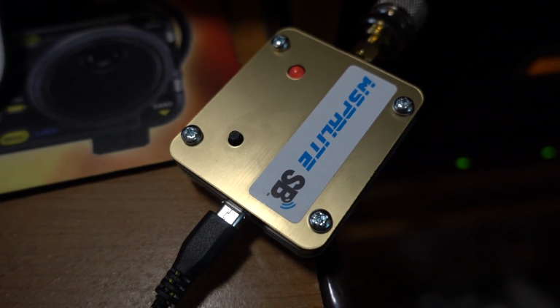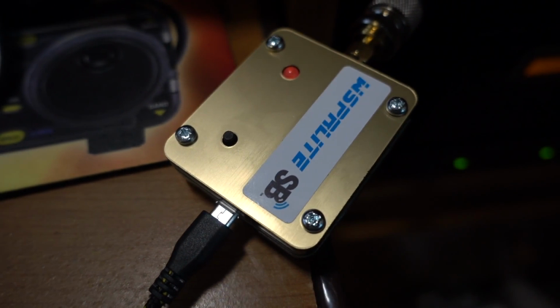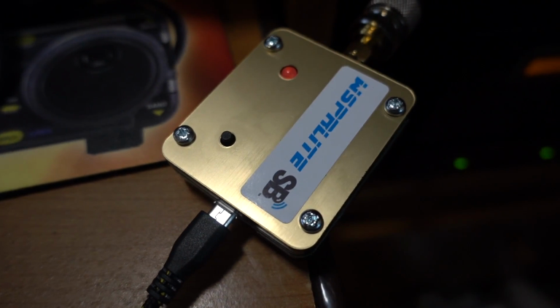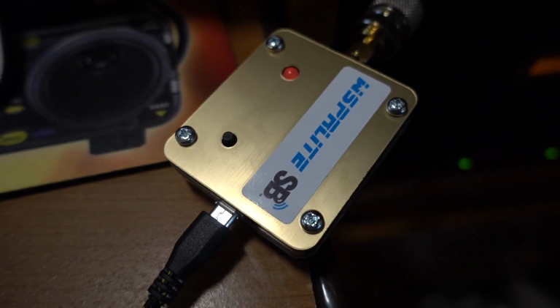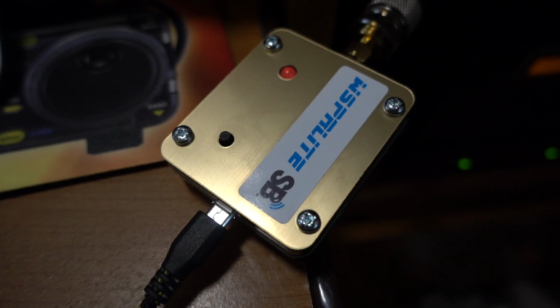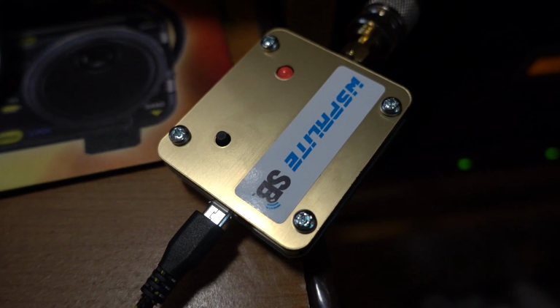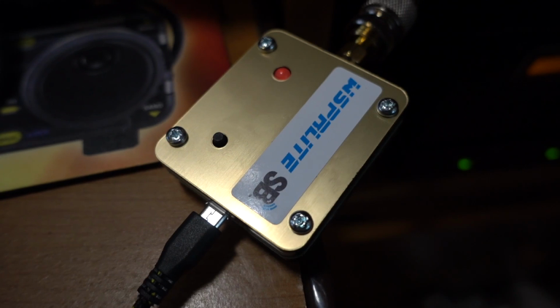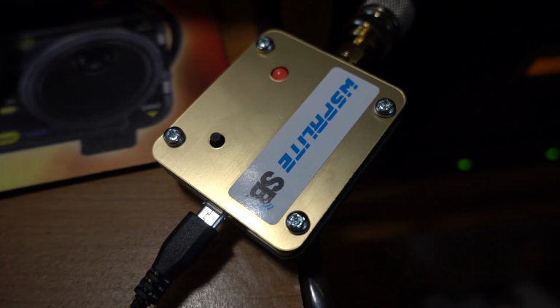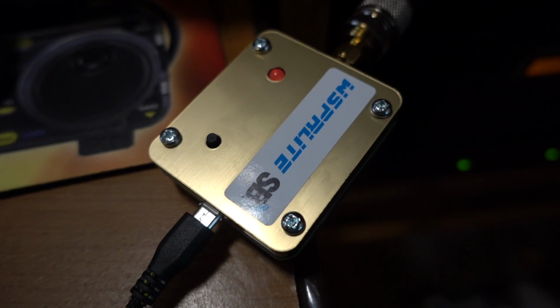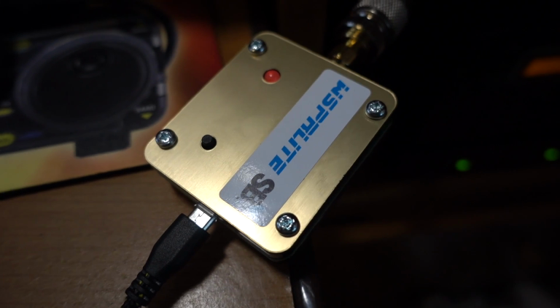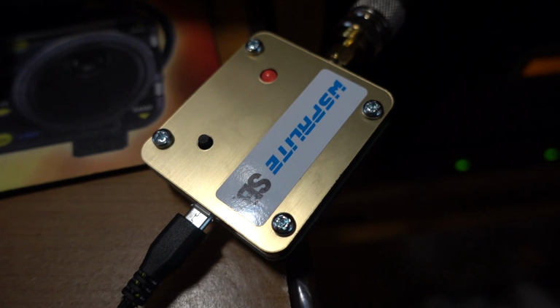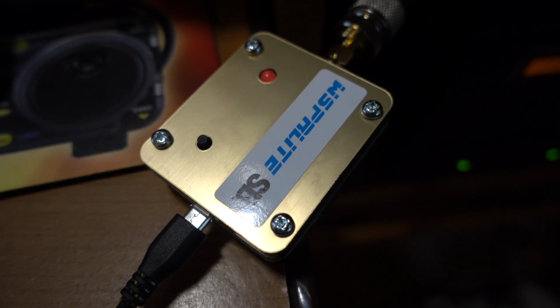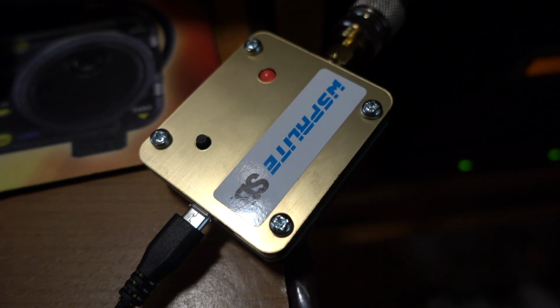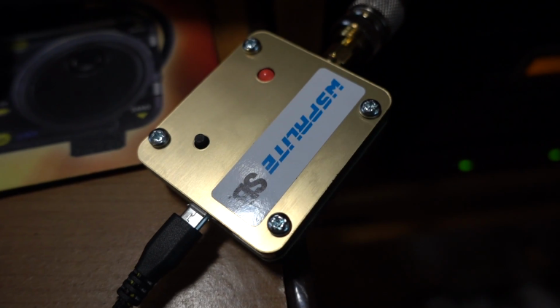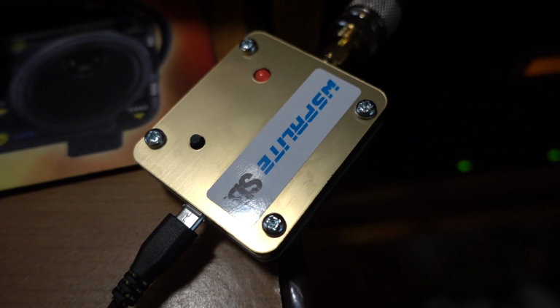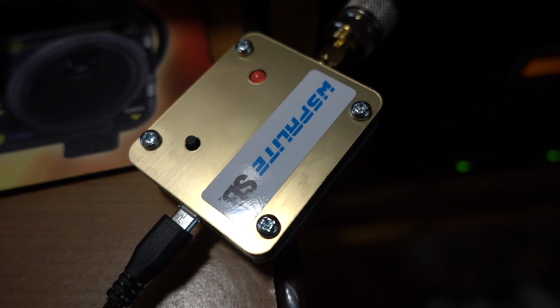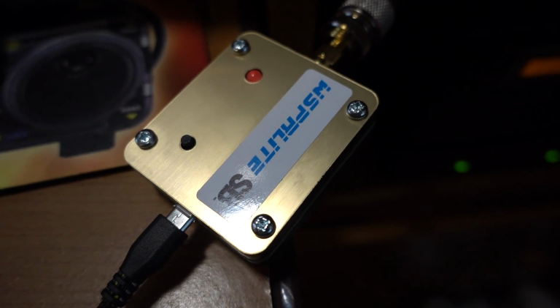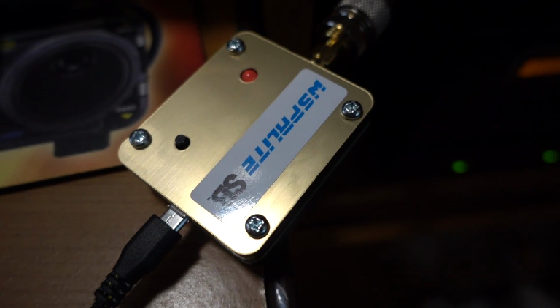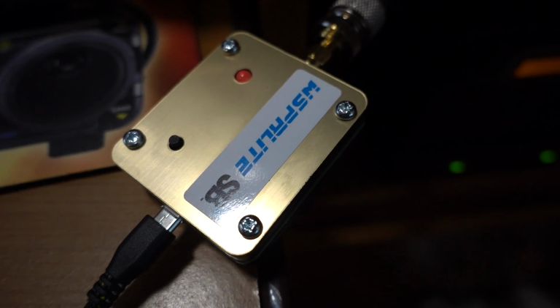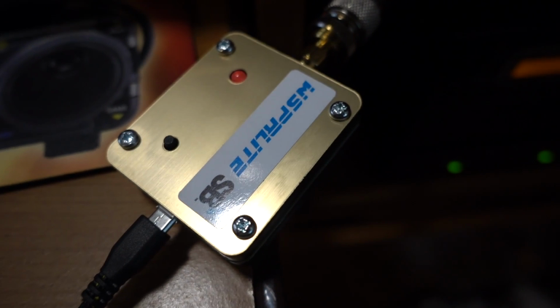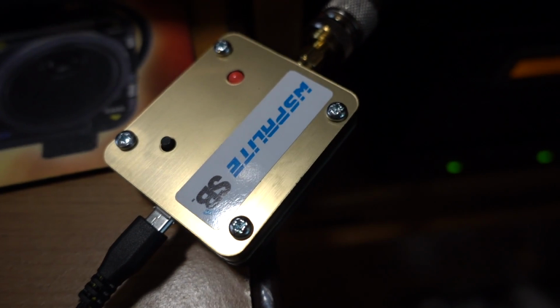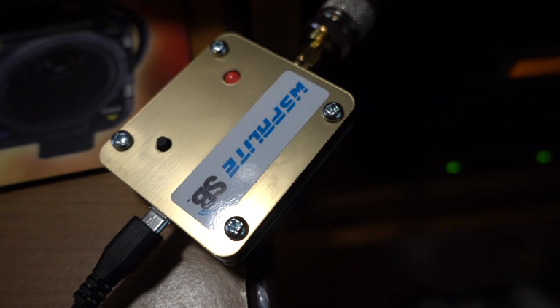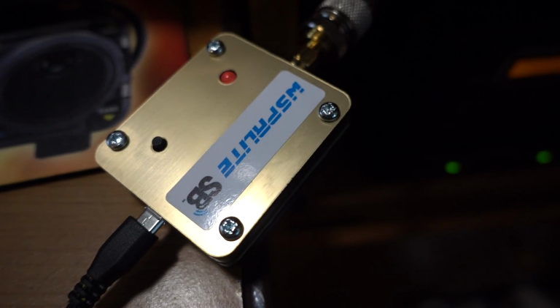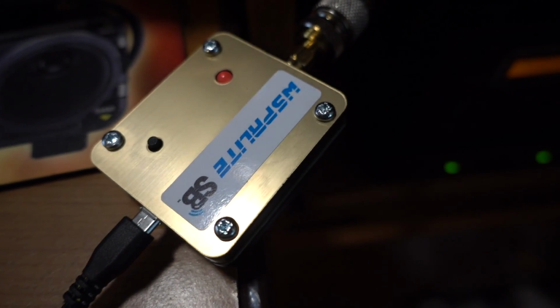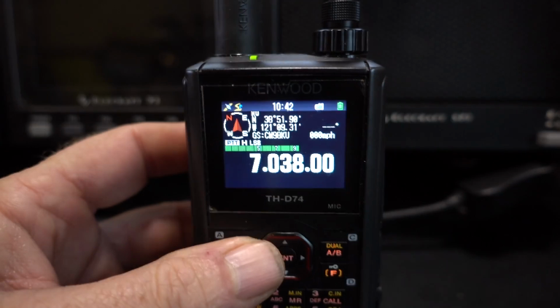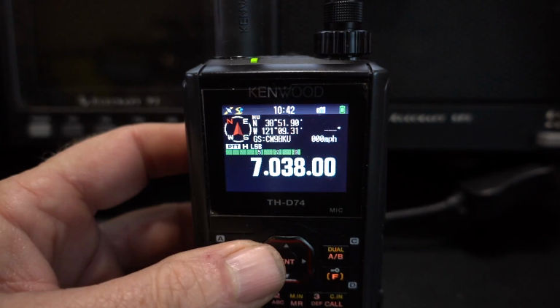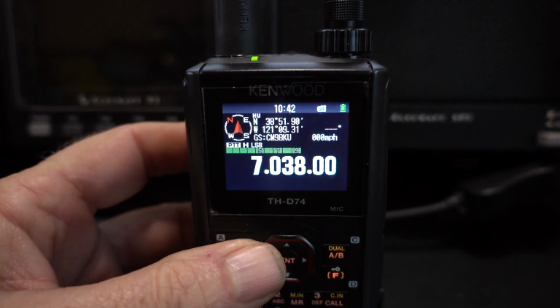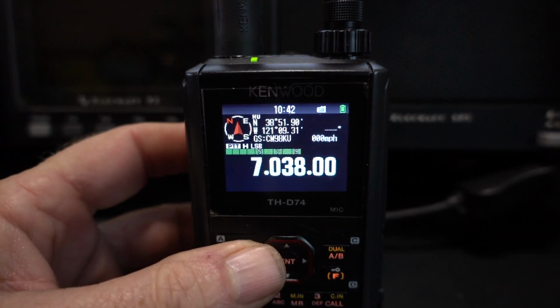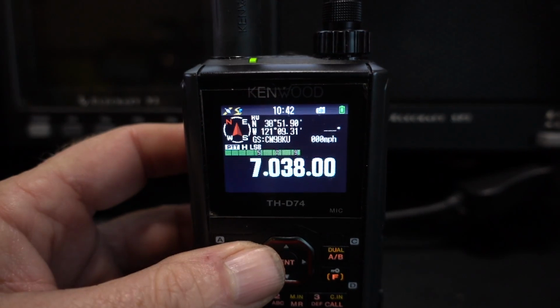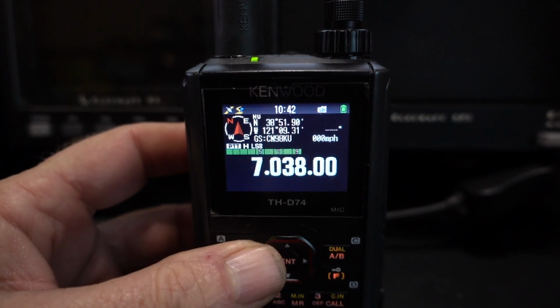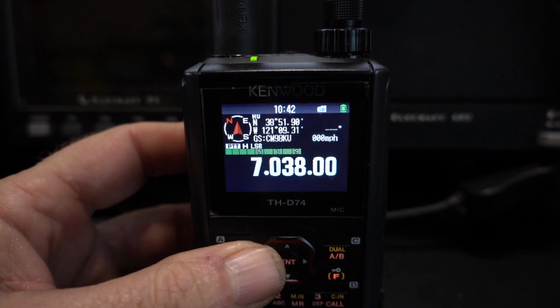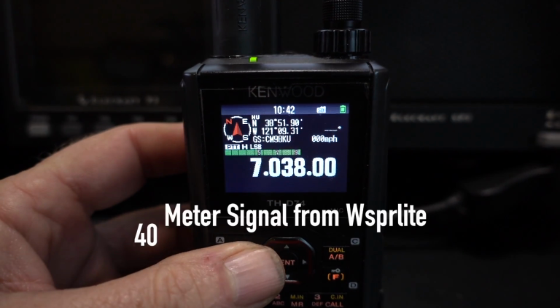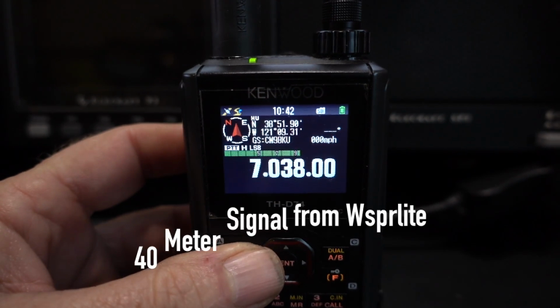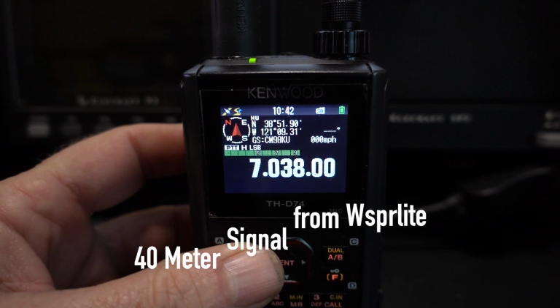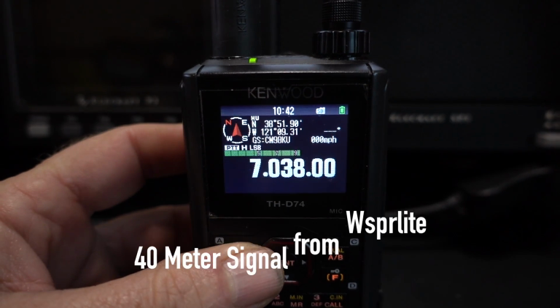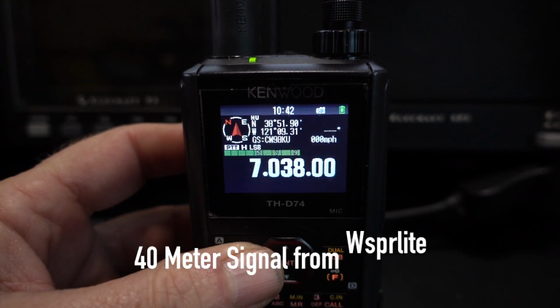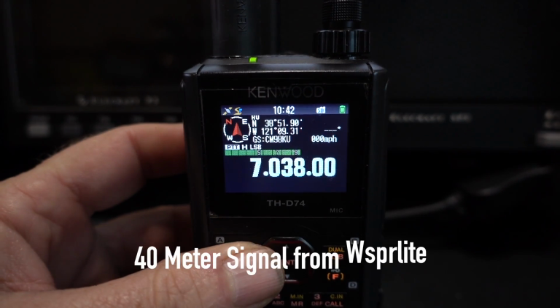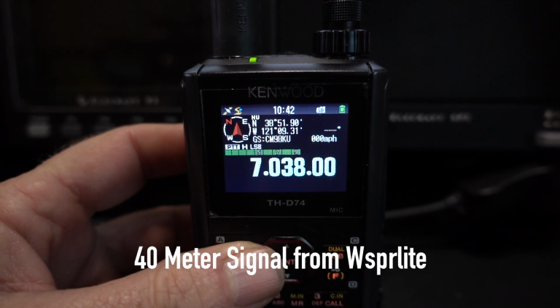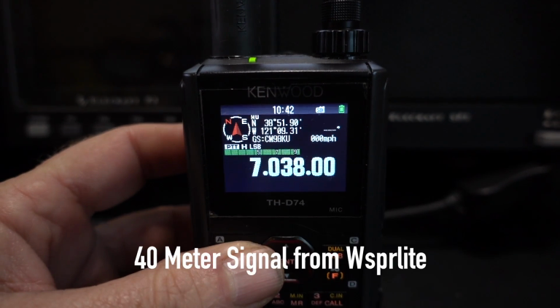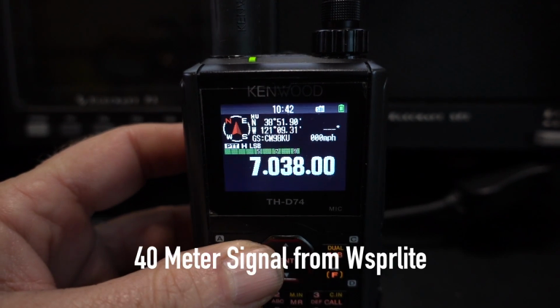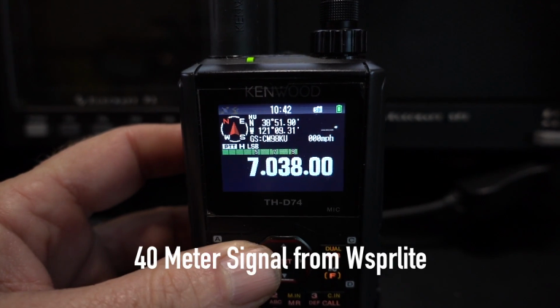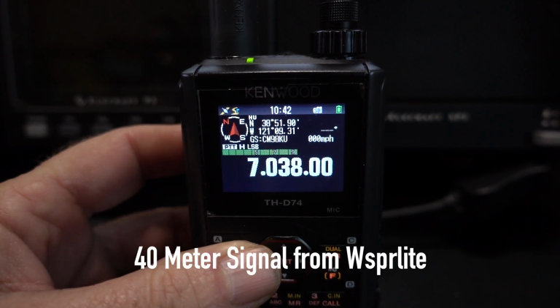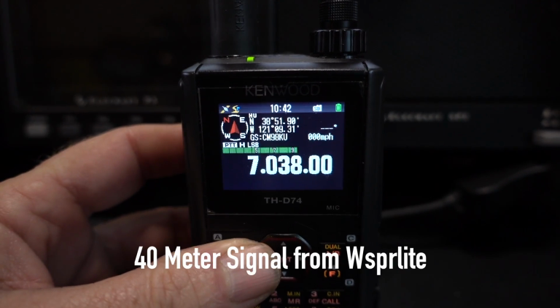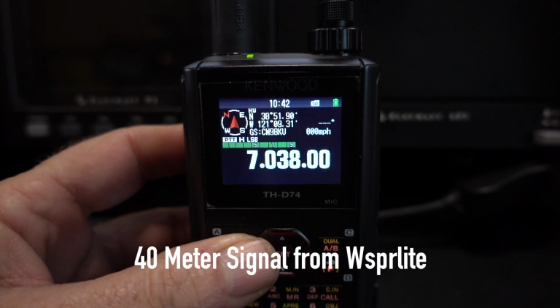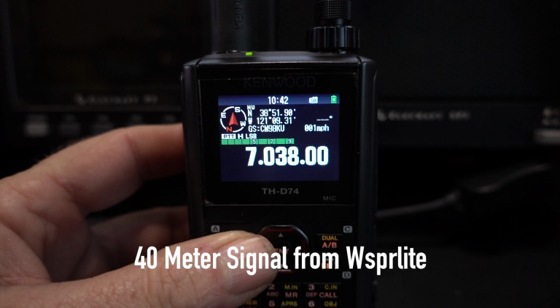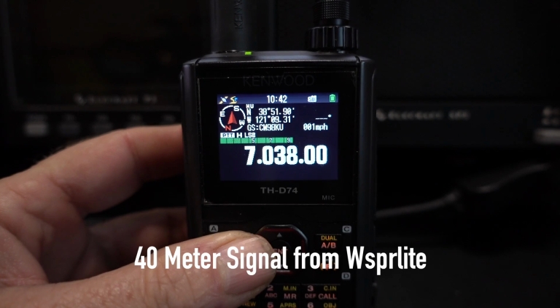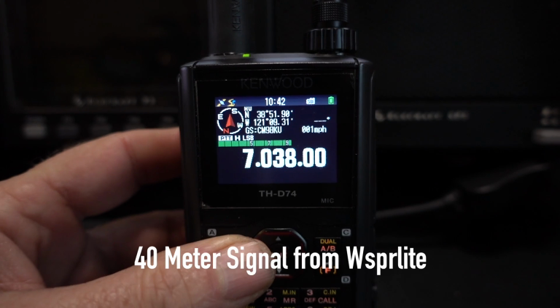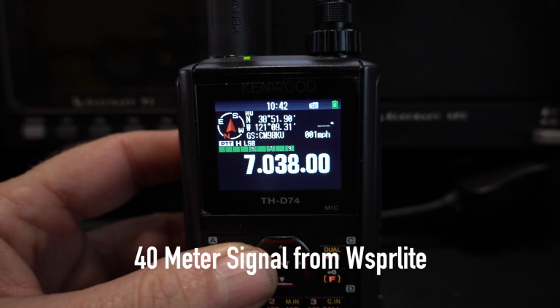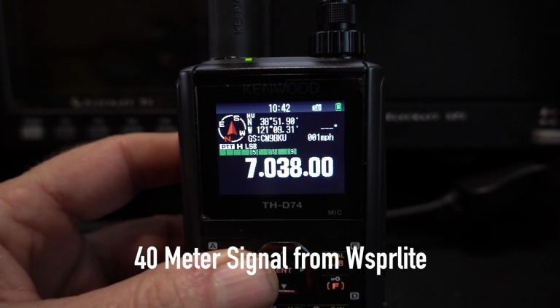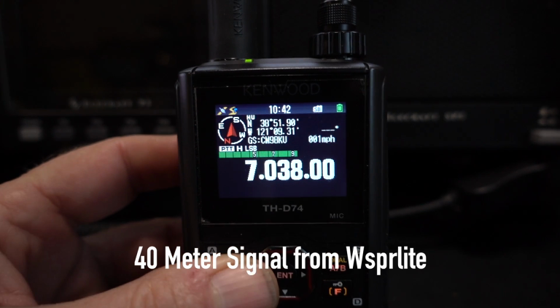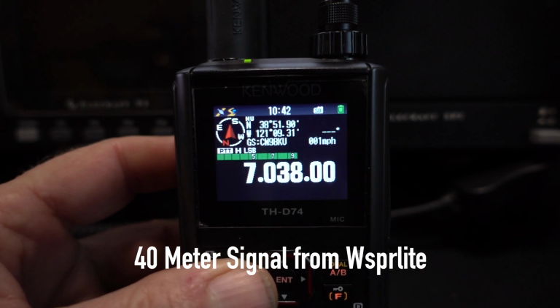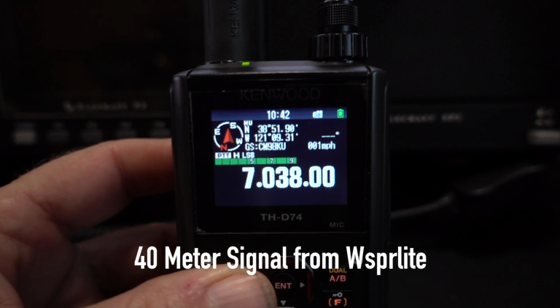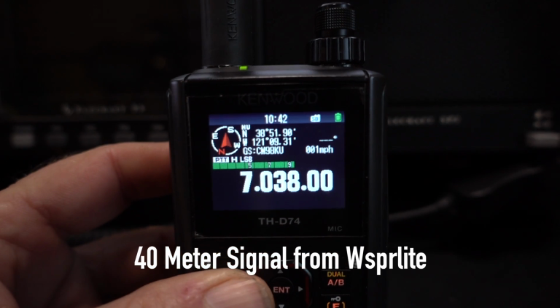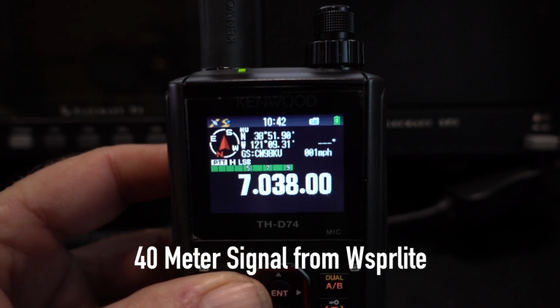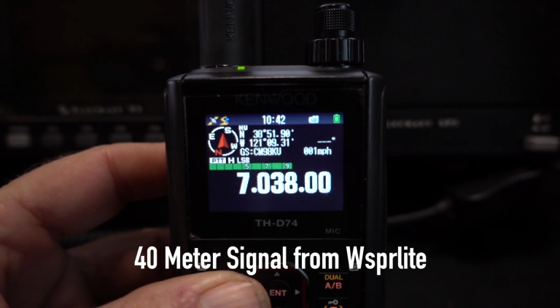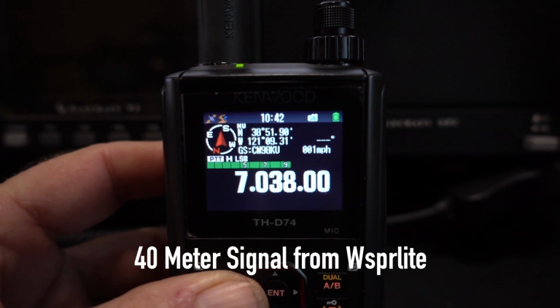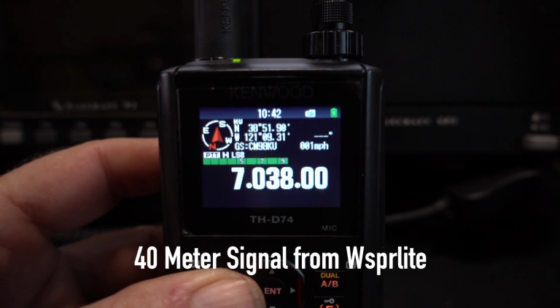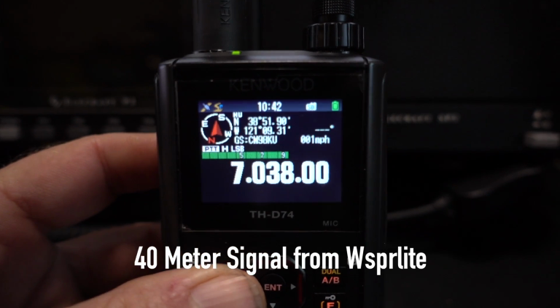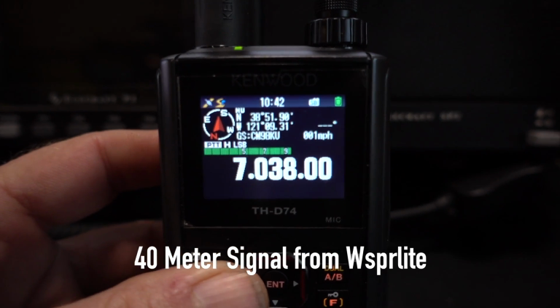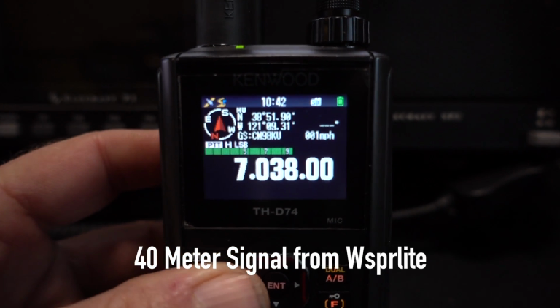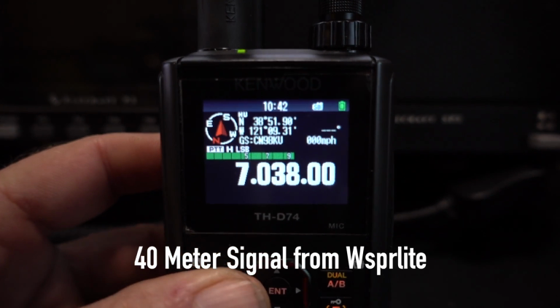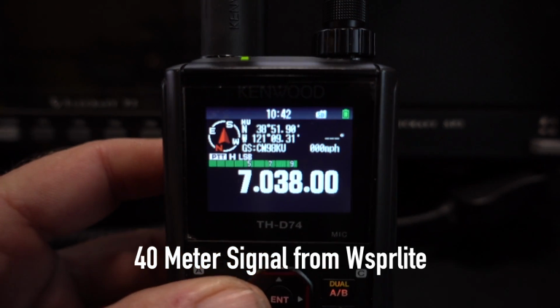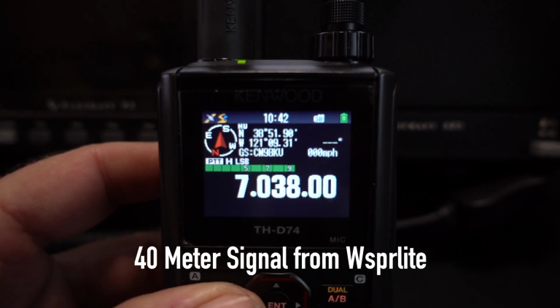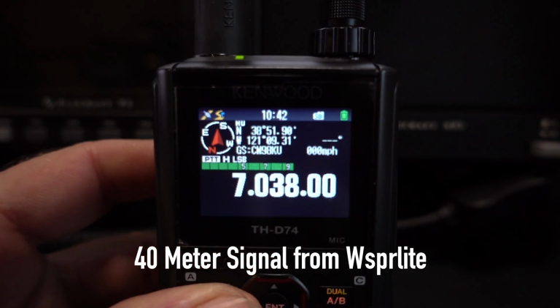You can see here when it's transmitting, my D74 is picking up the signal.